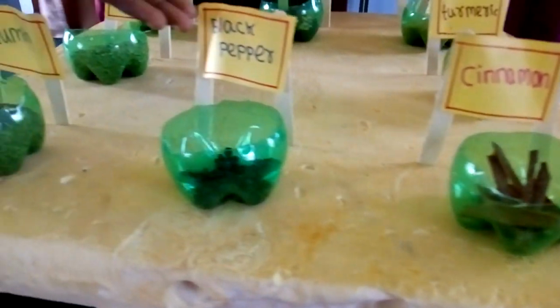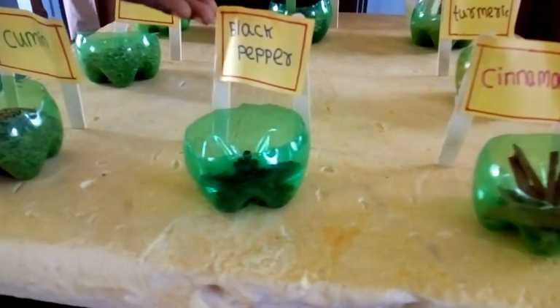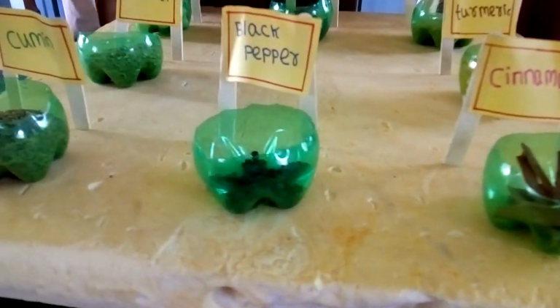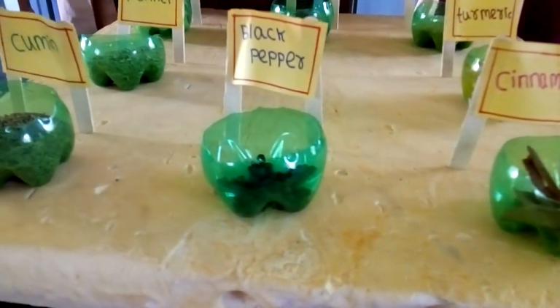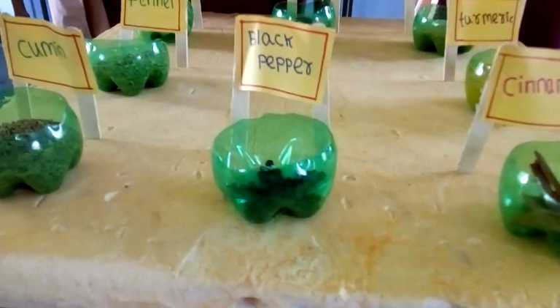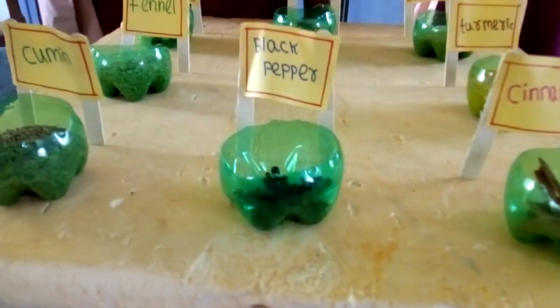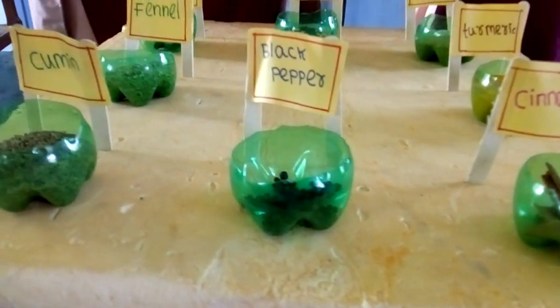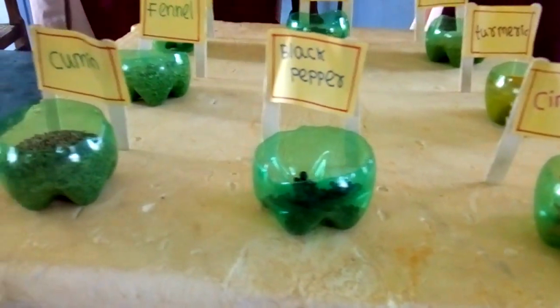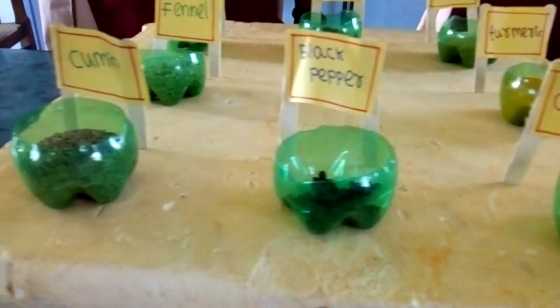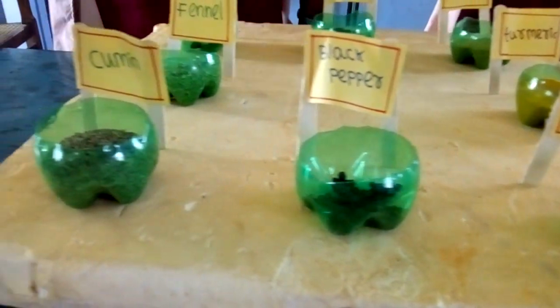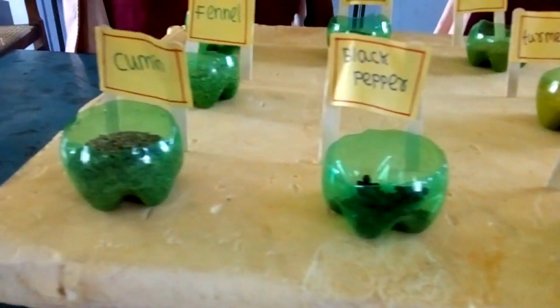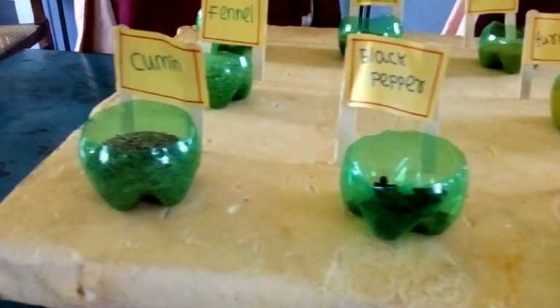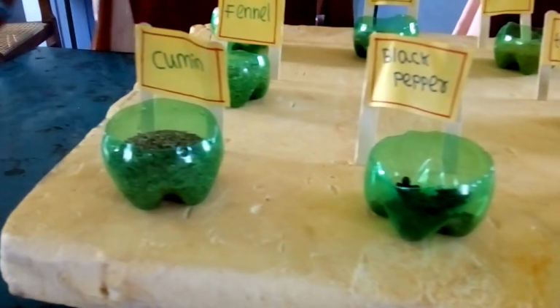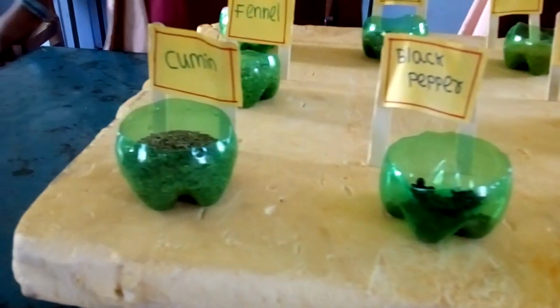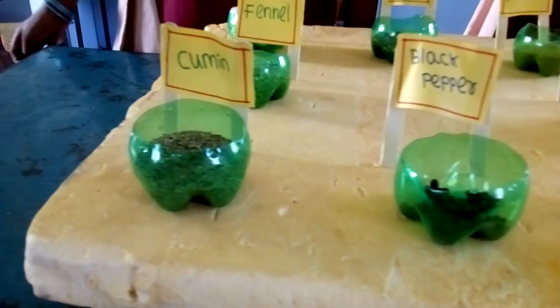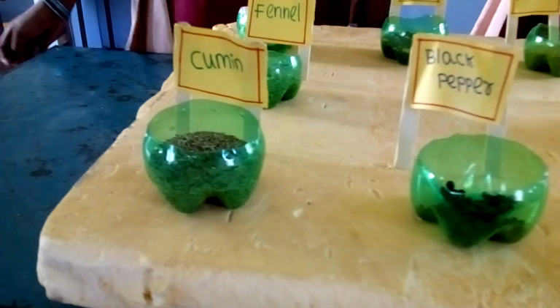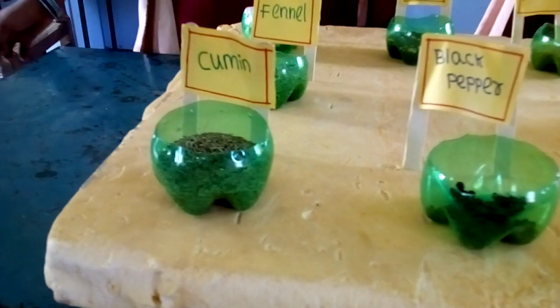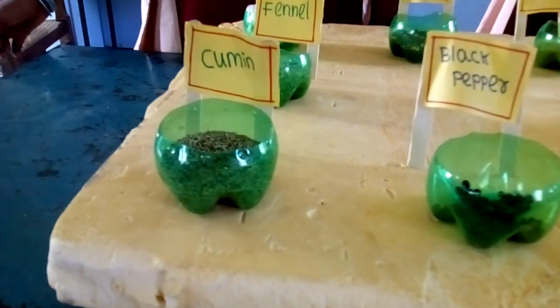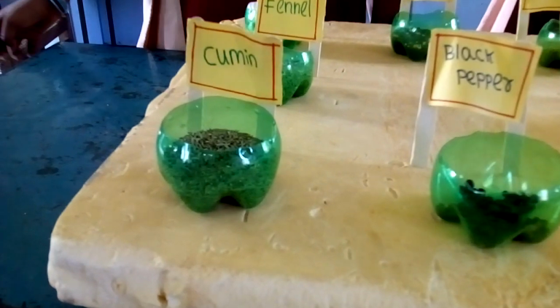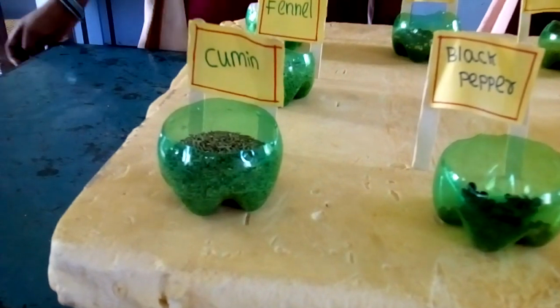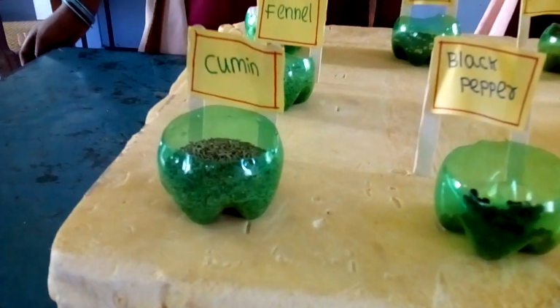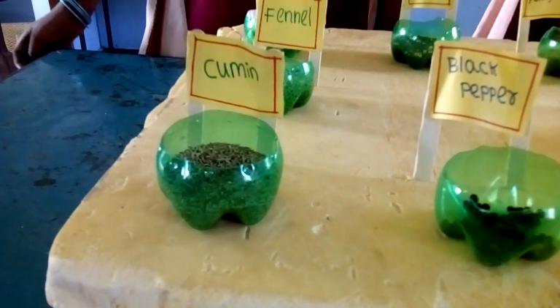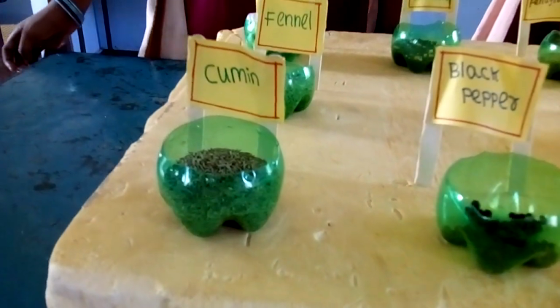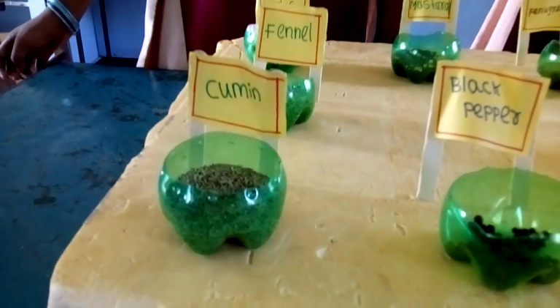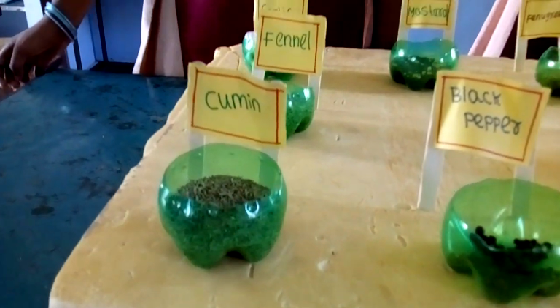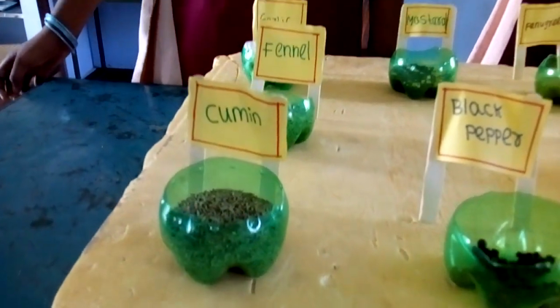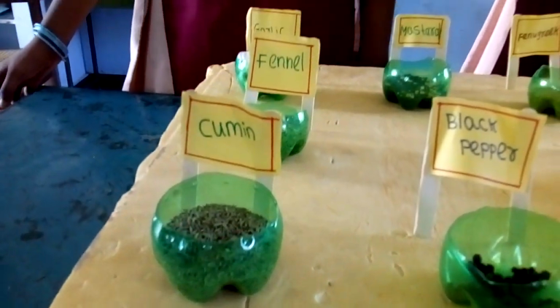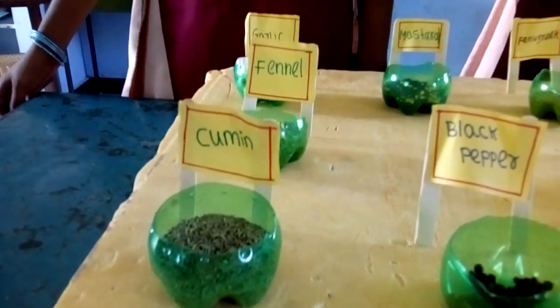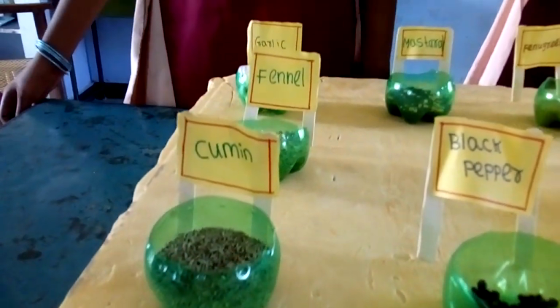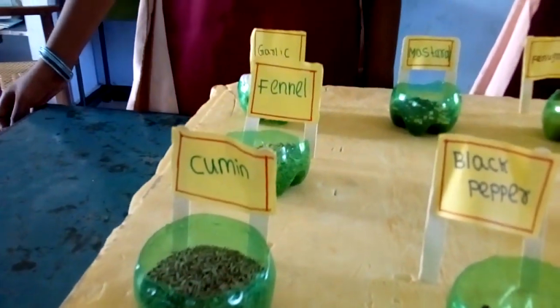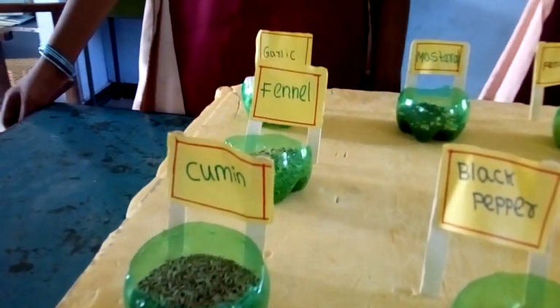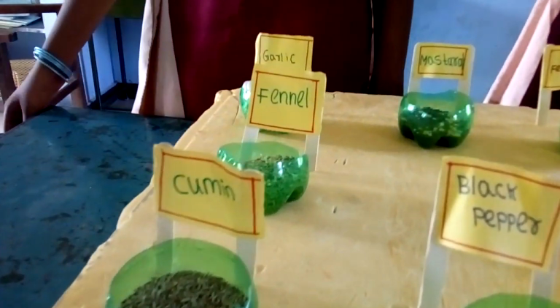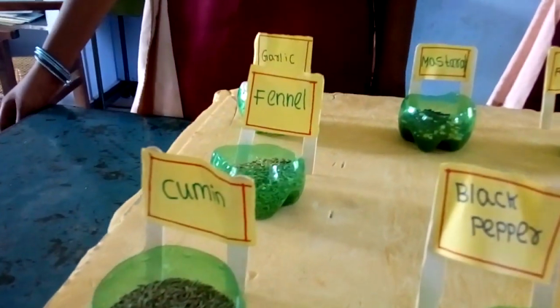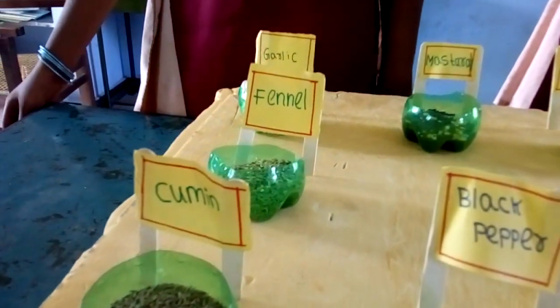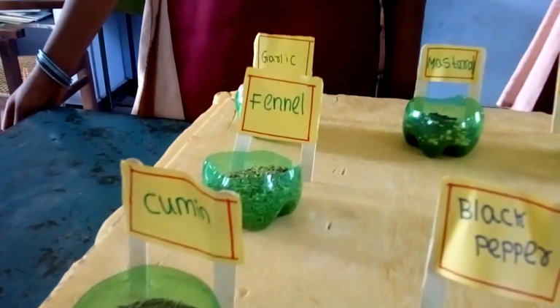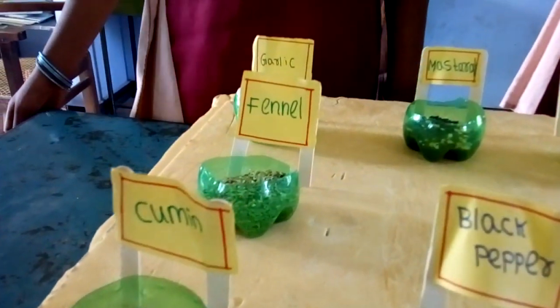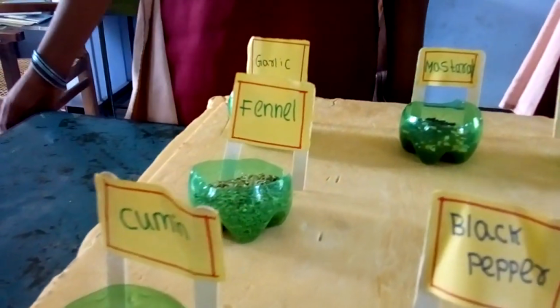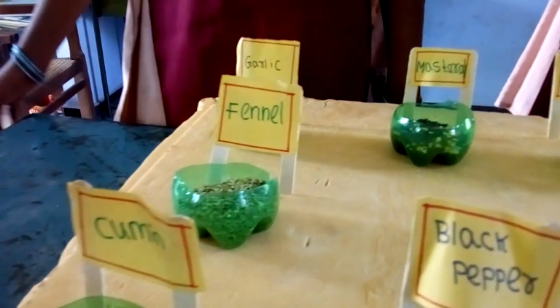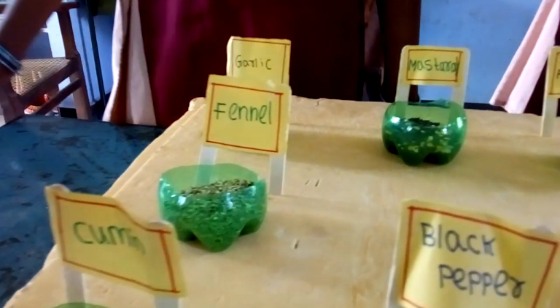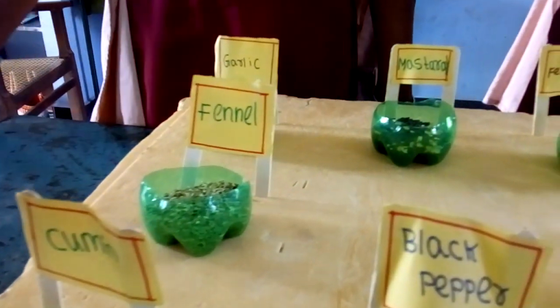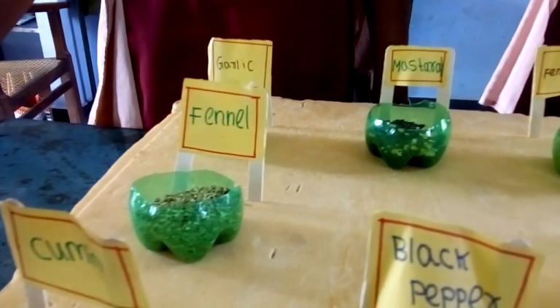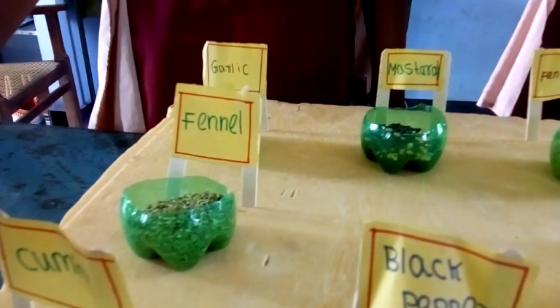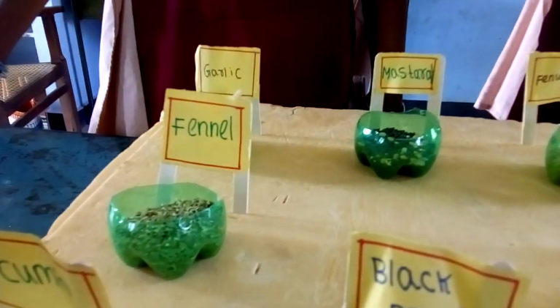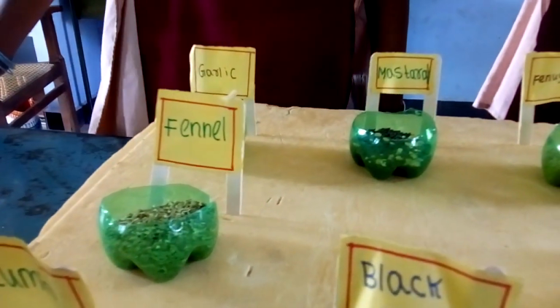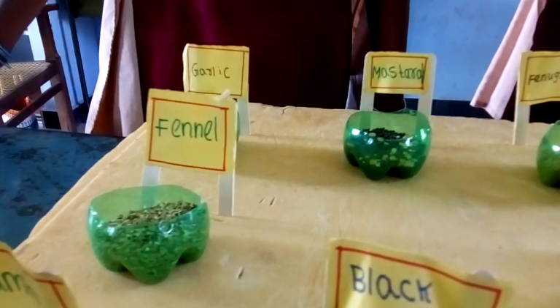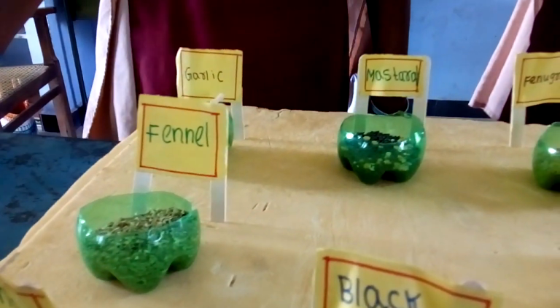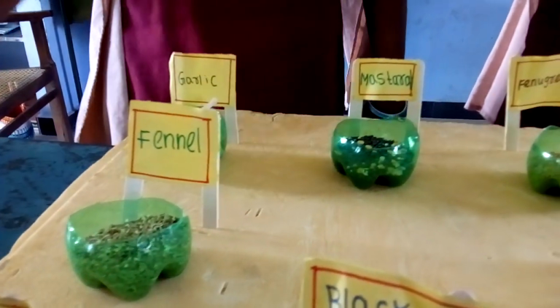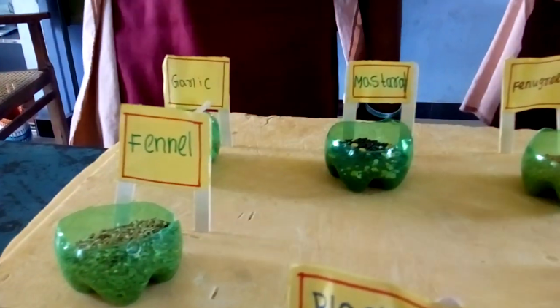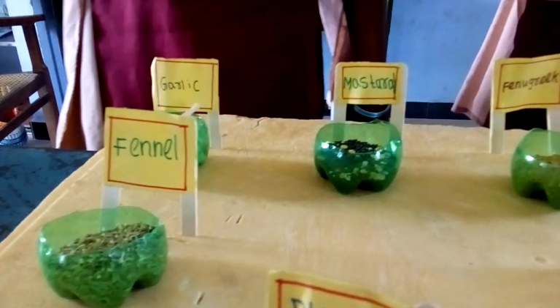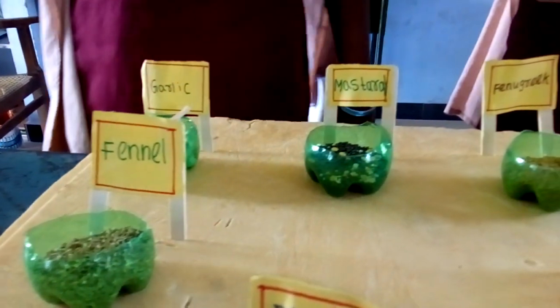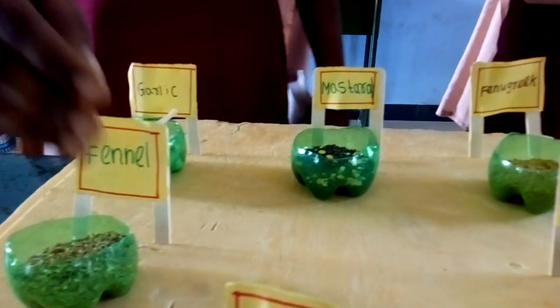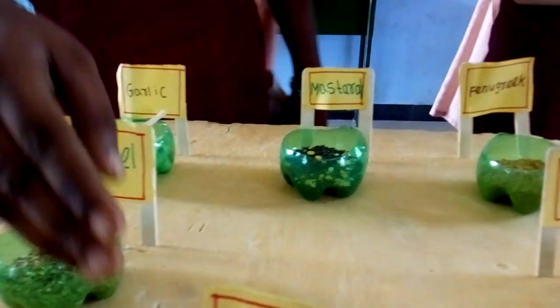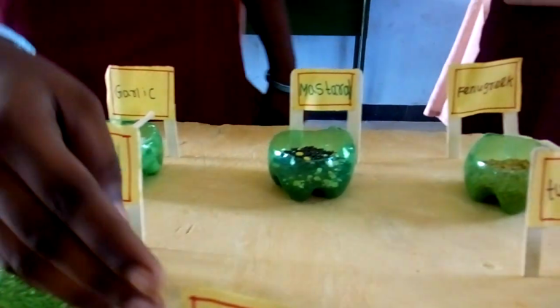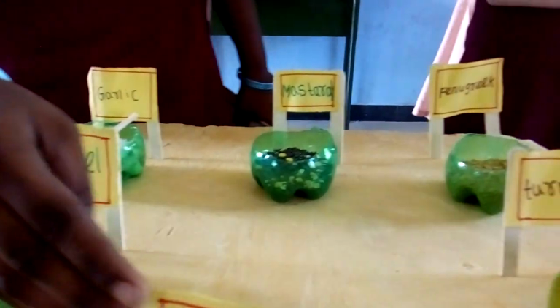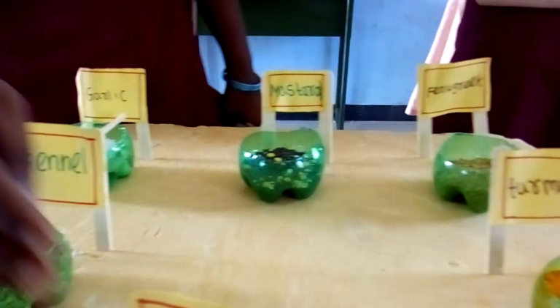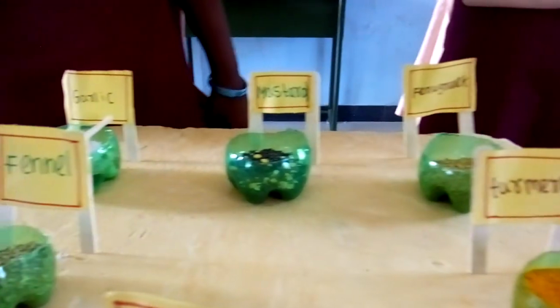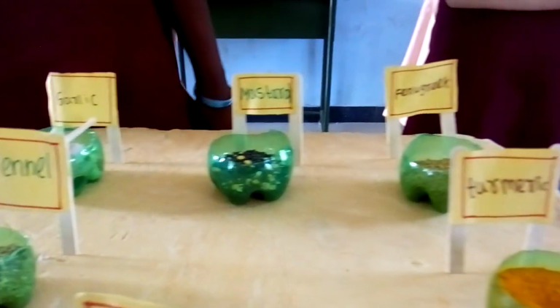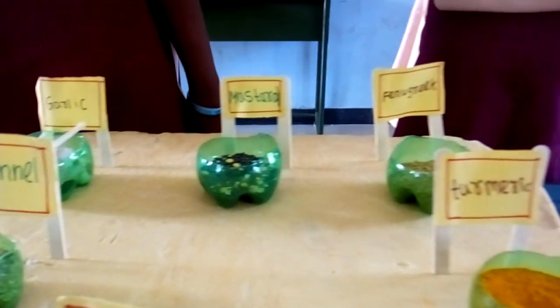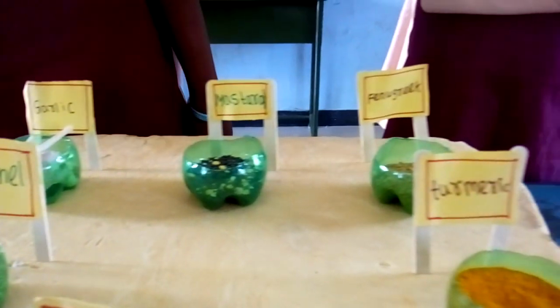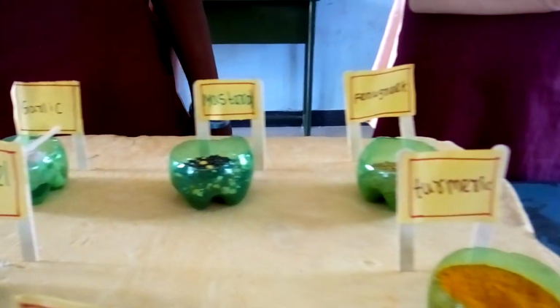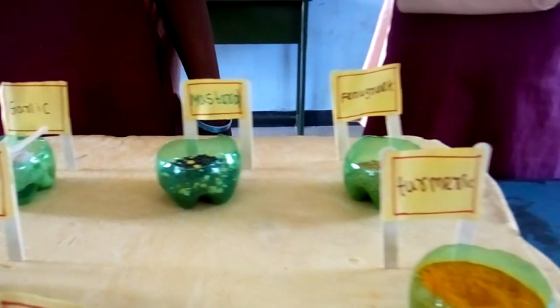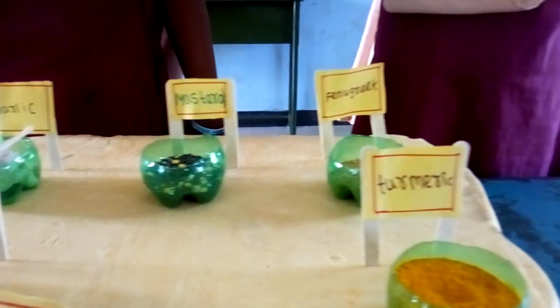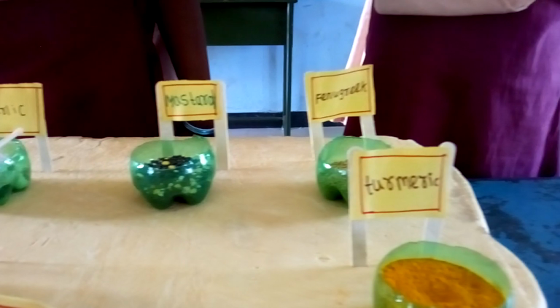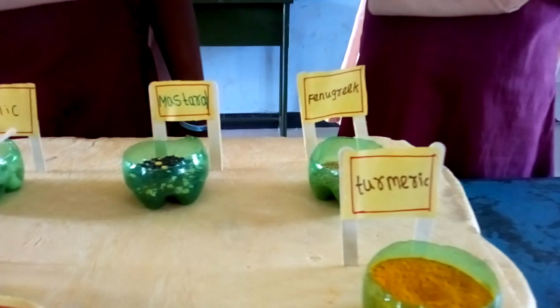Black pepper. It is known as black gold. It grows well in Kerala. It has medicinal value too.